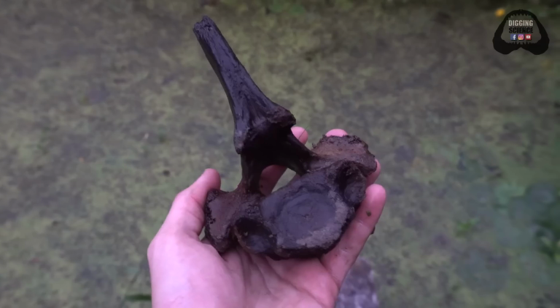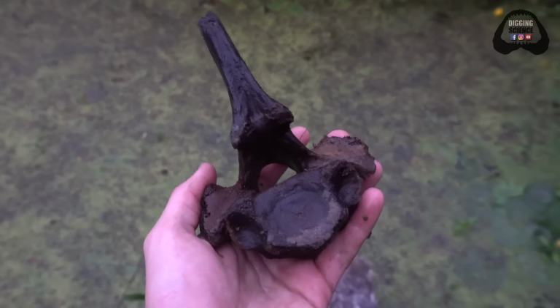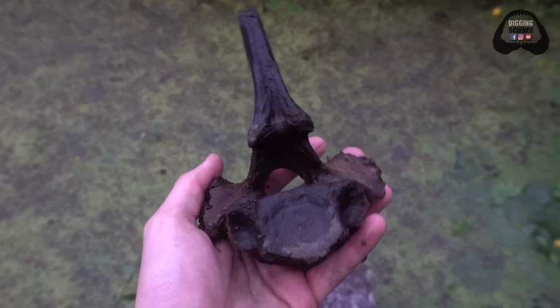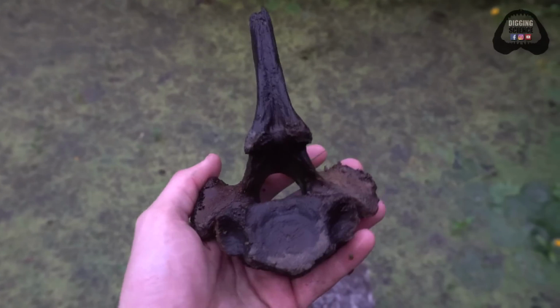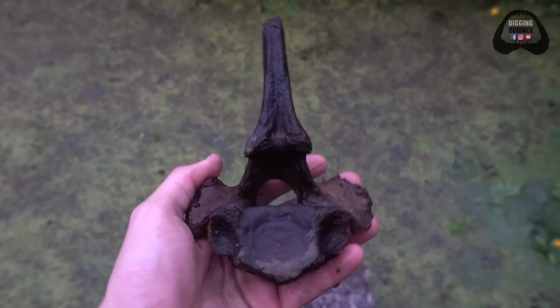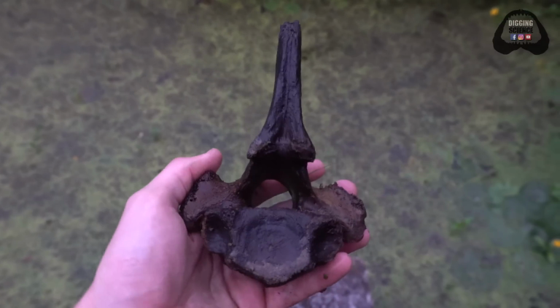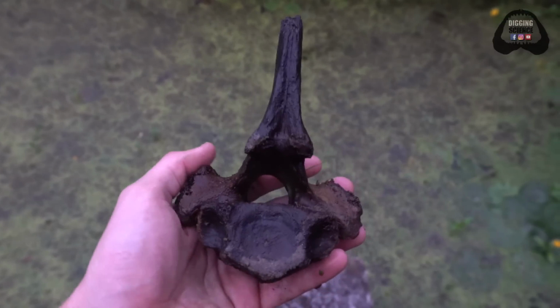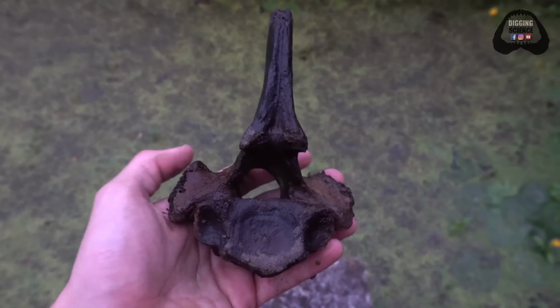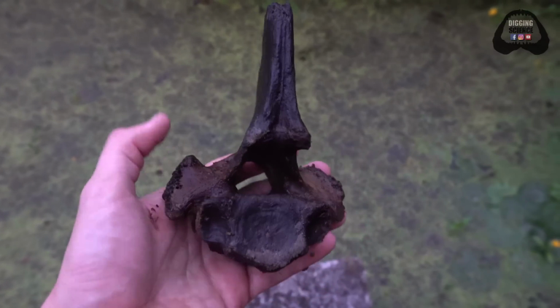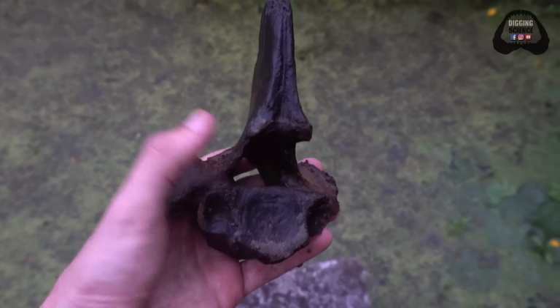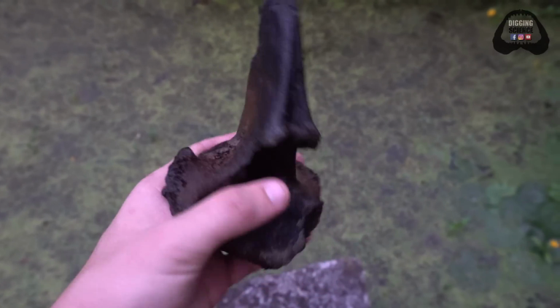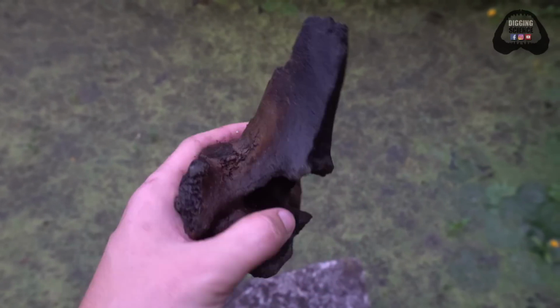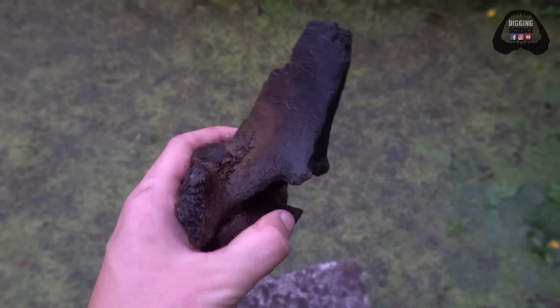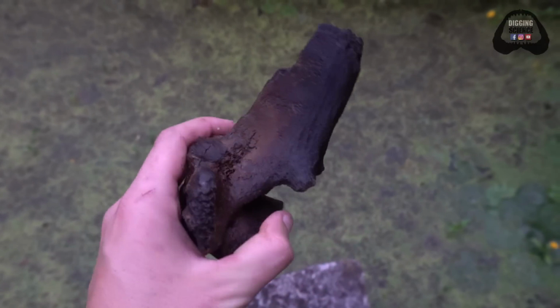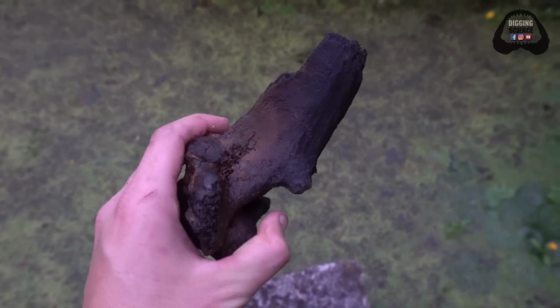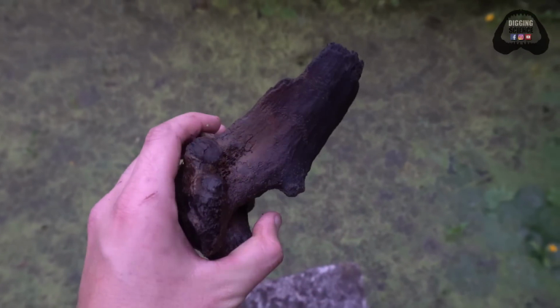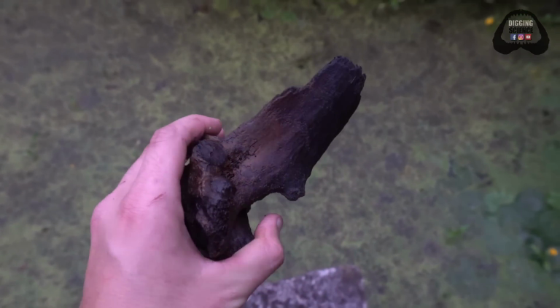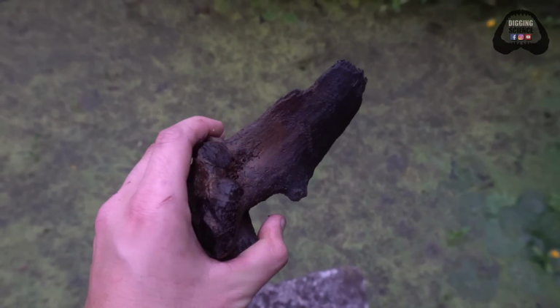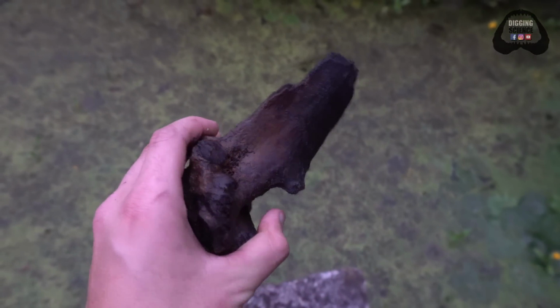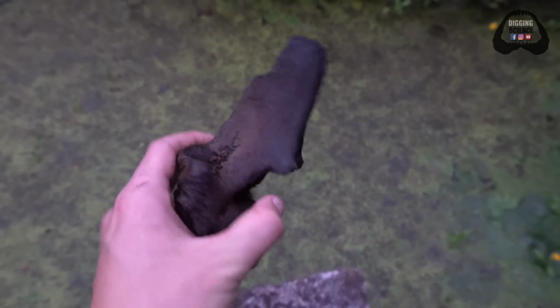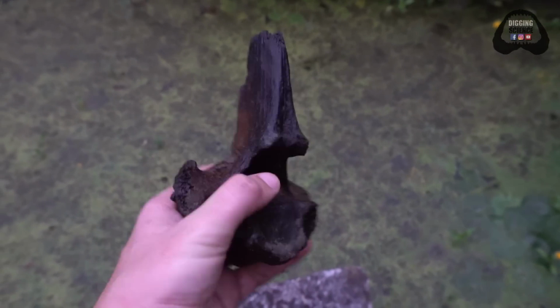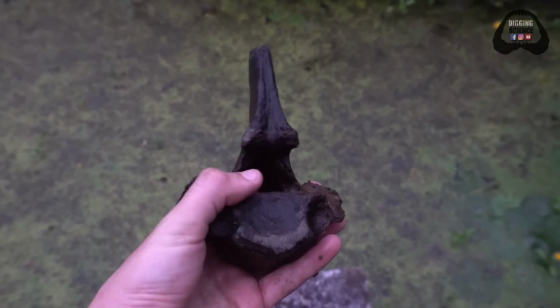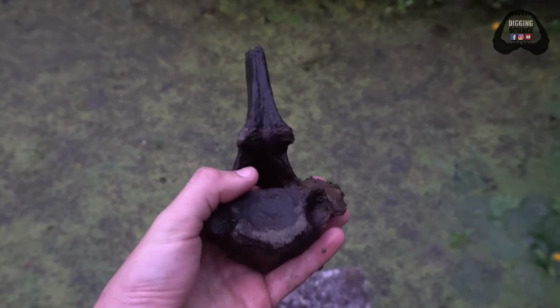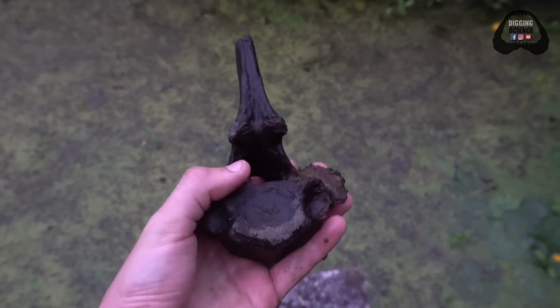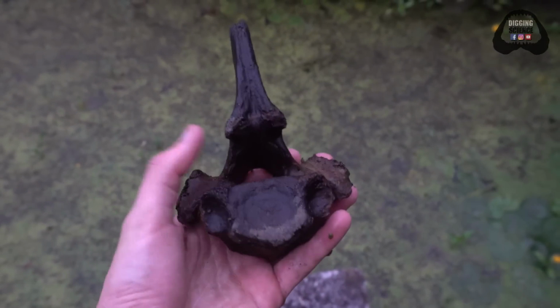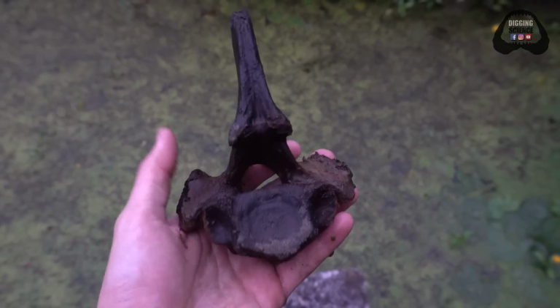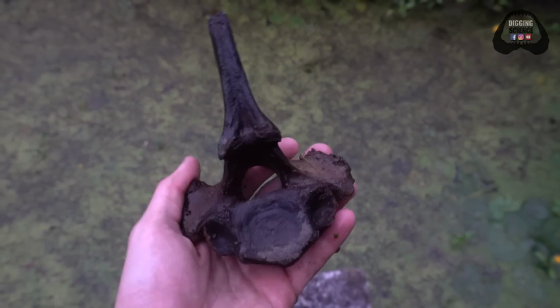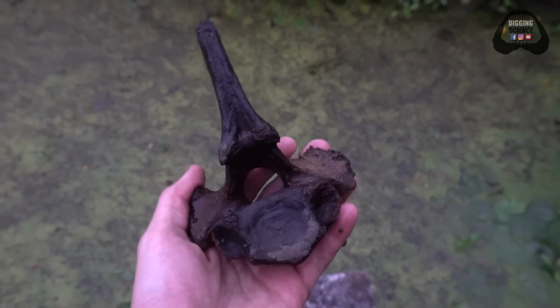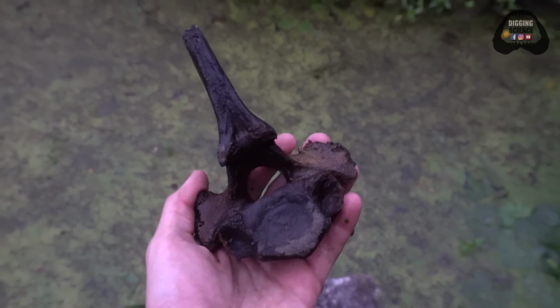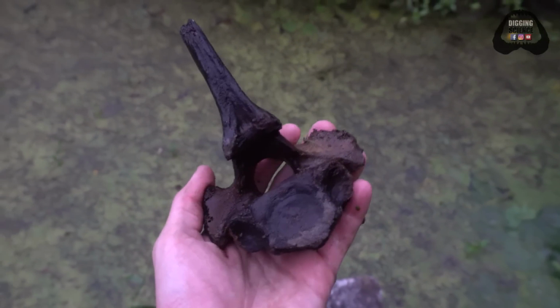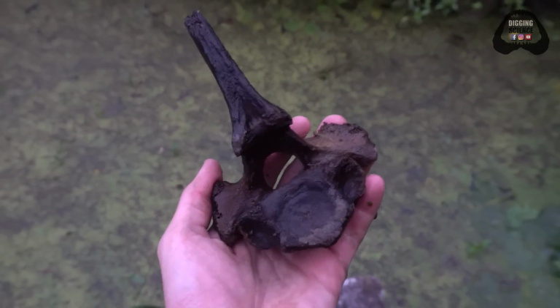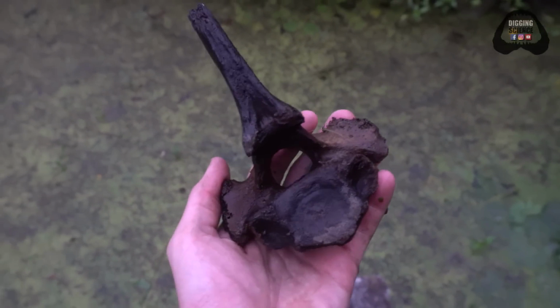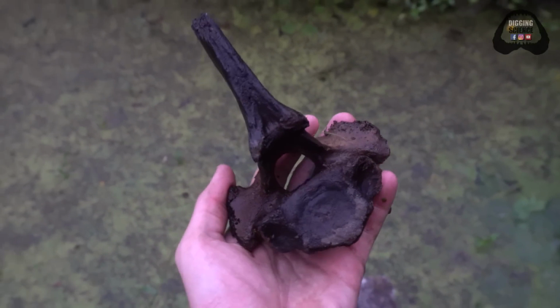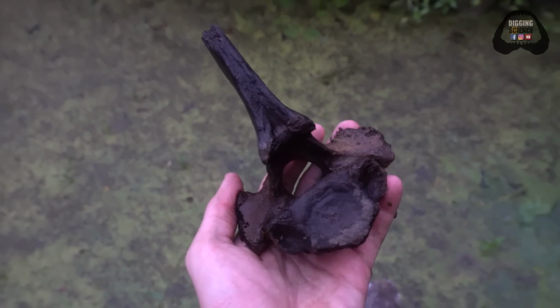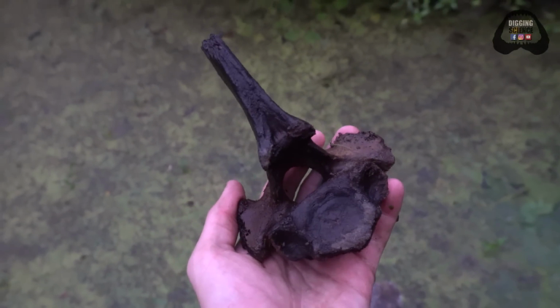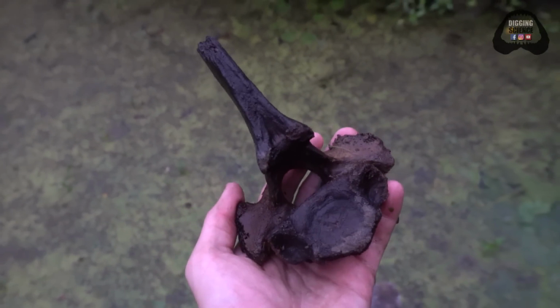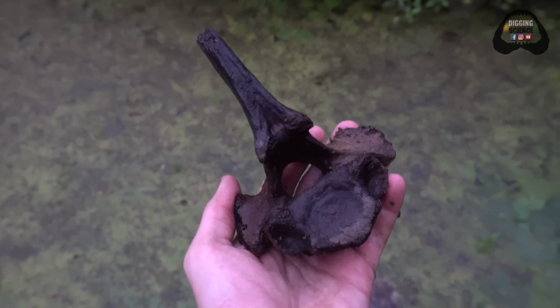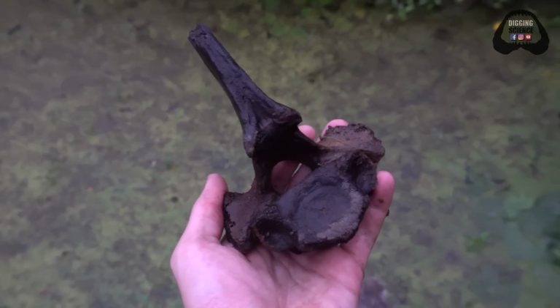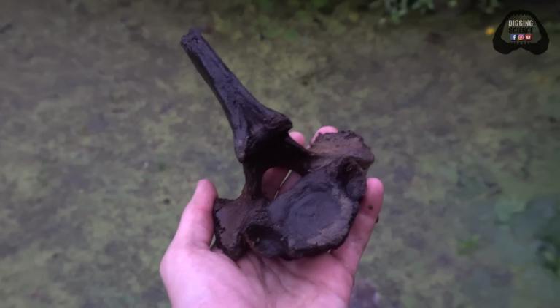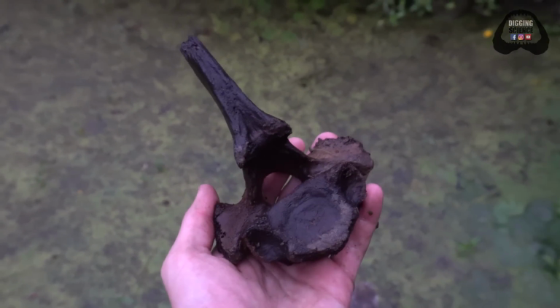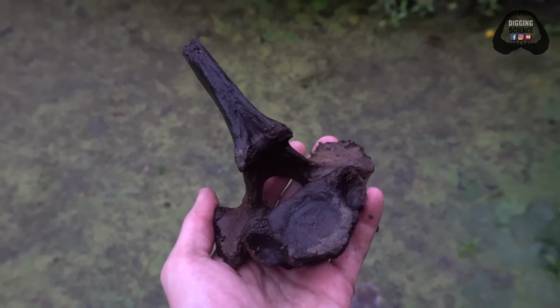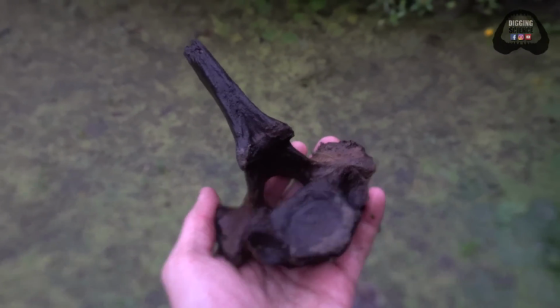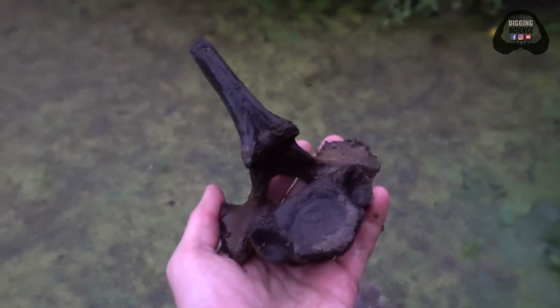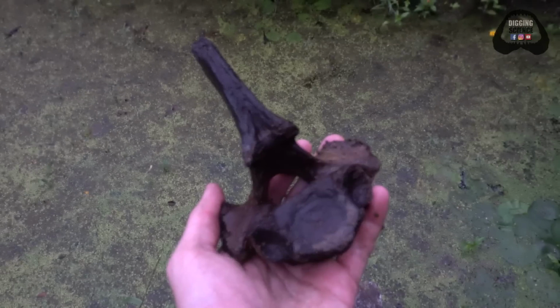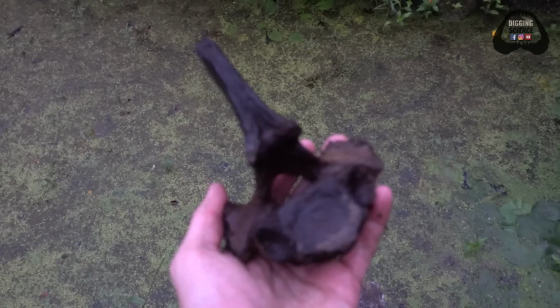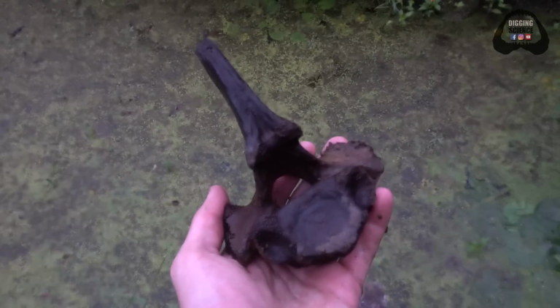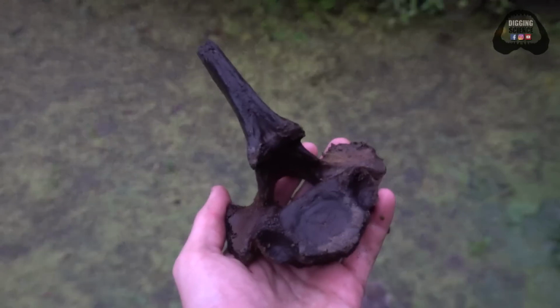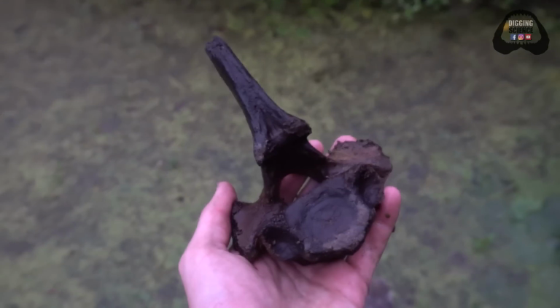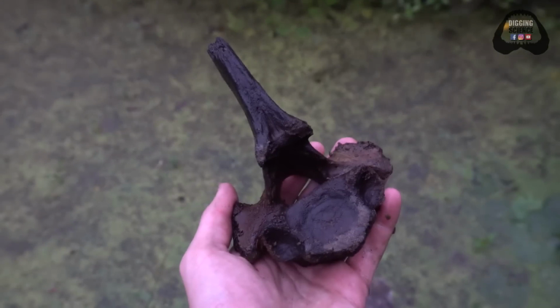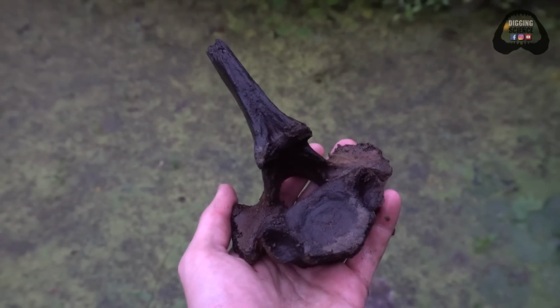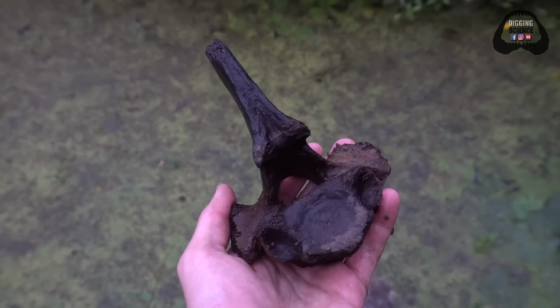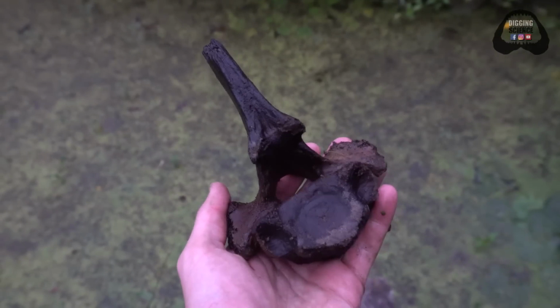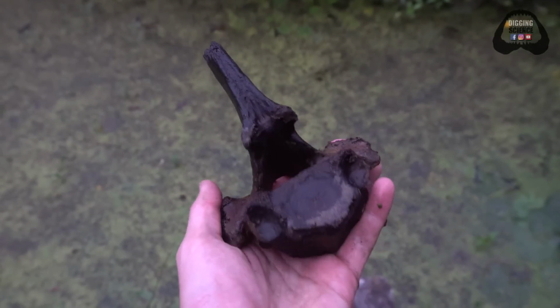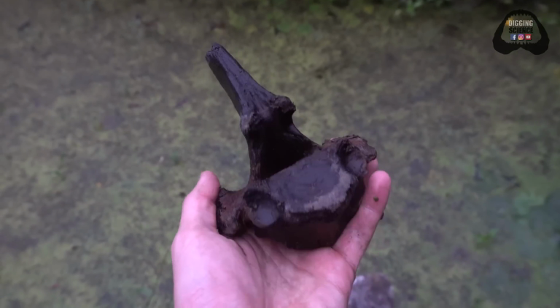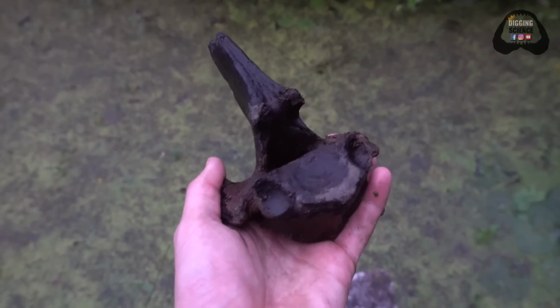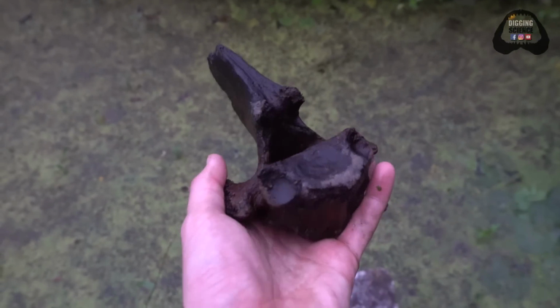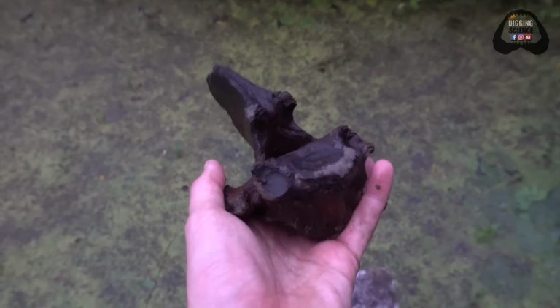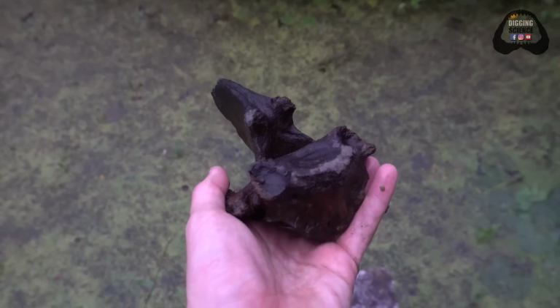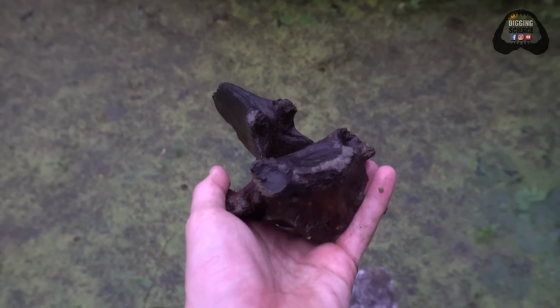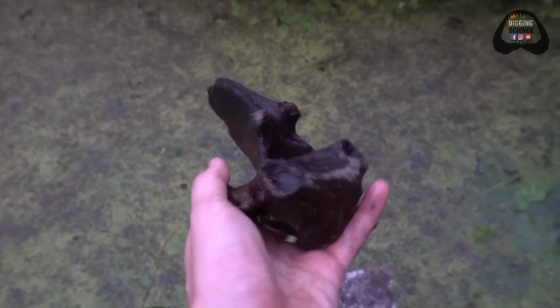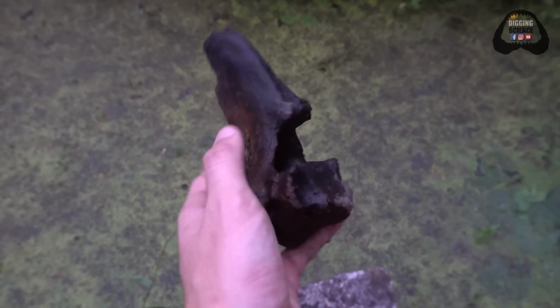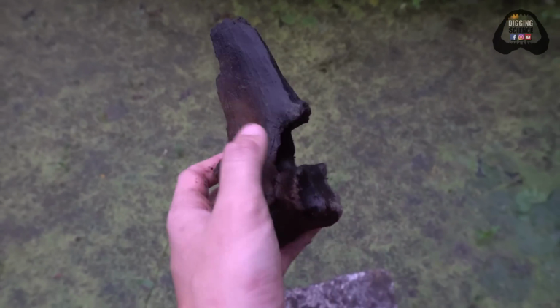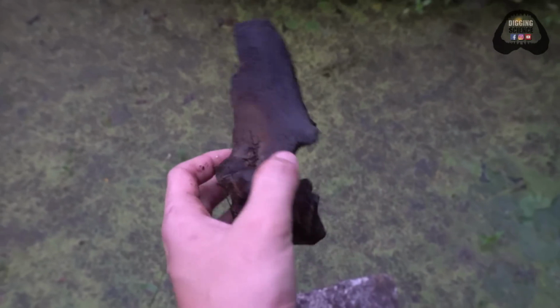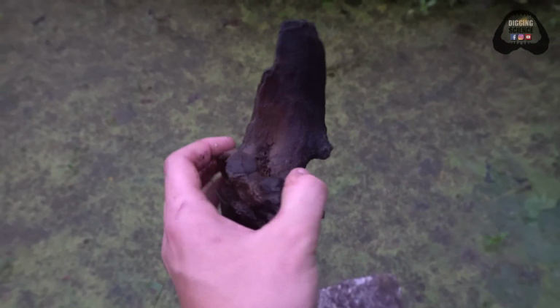Really interesting vertebrae. I don't think it's cooked. So if you guys know what this is — I'm thinking maybe deer — let us know.